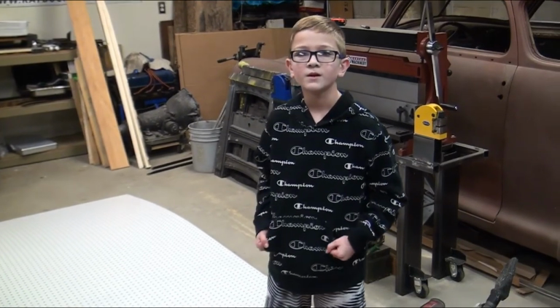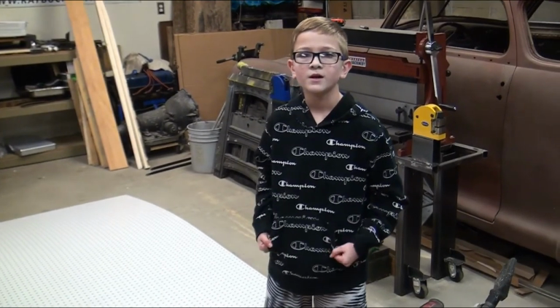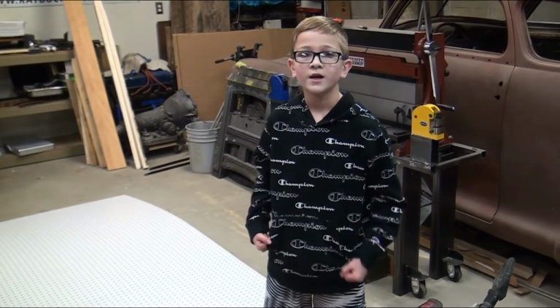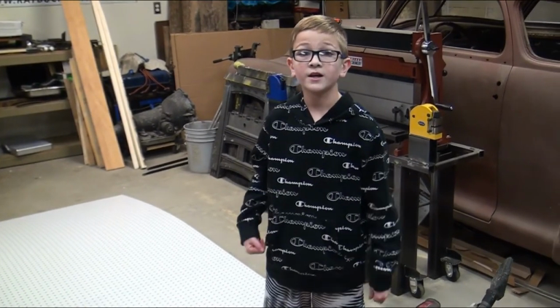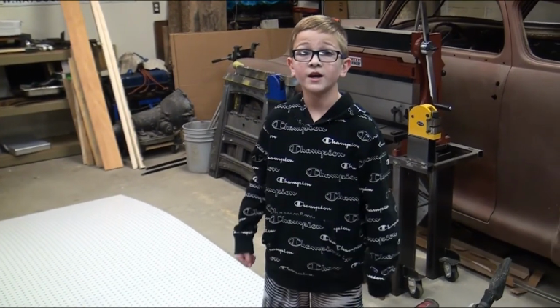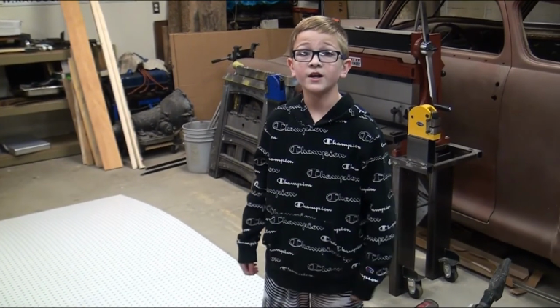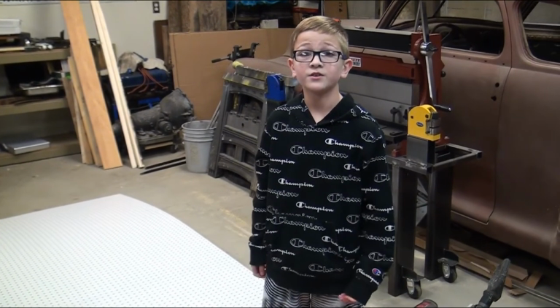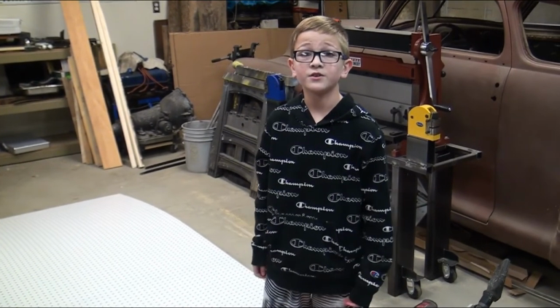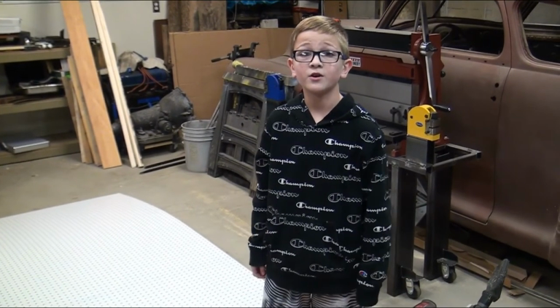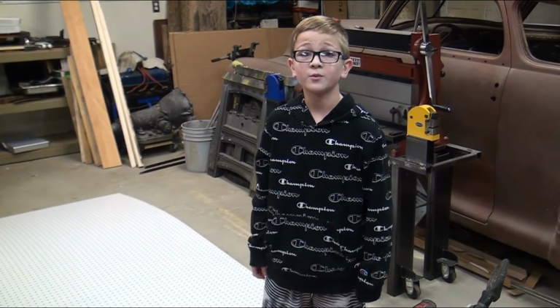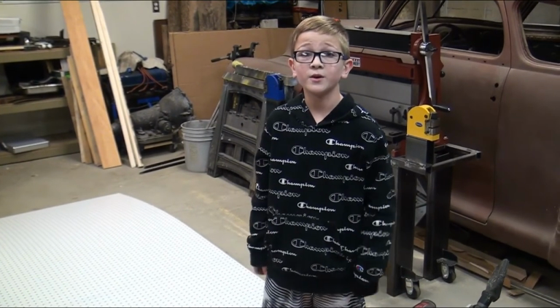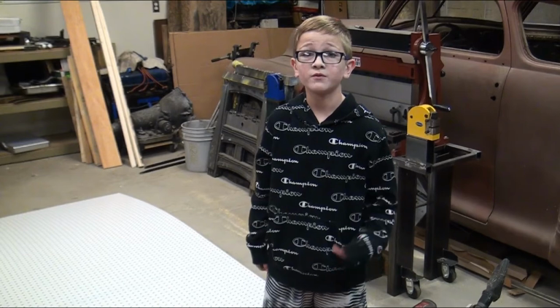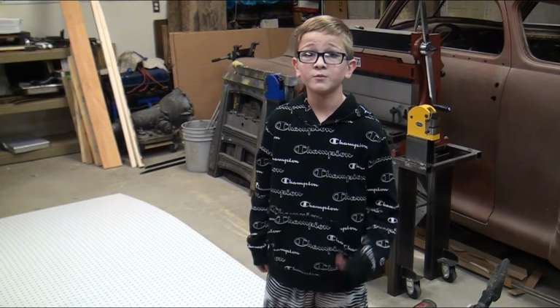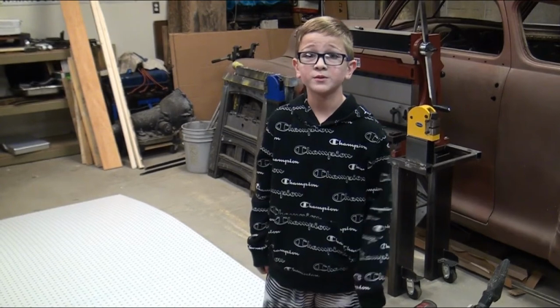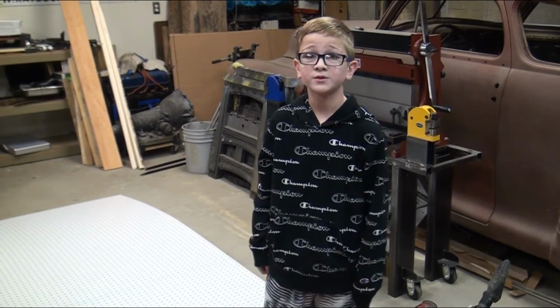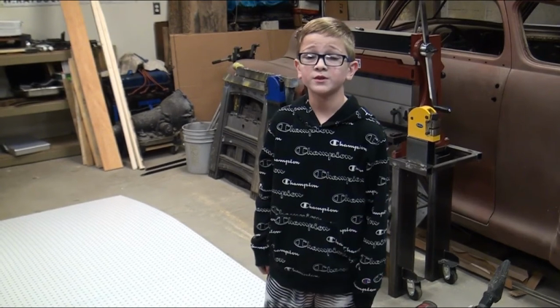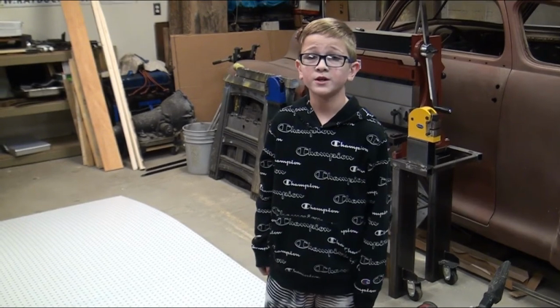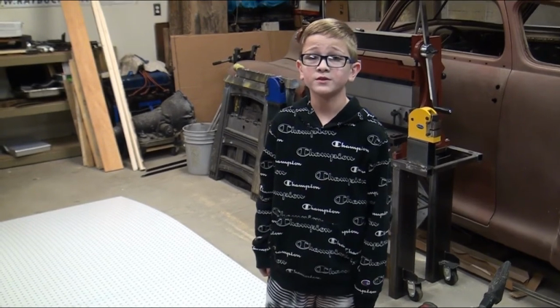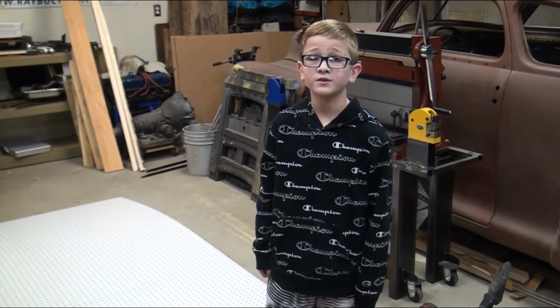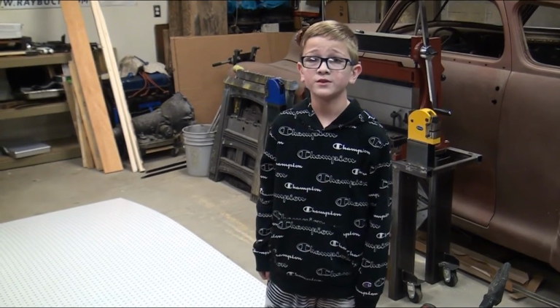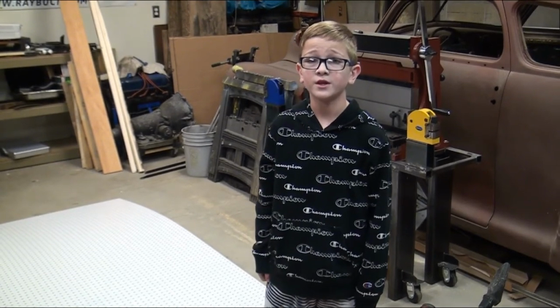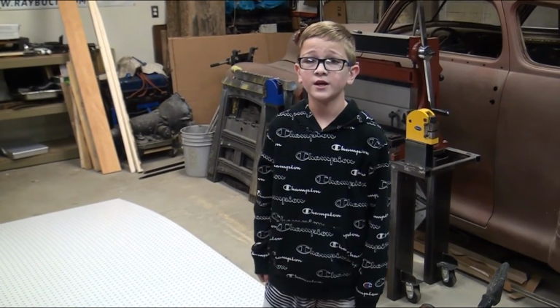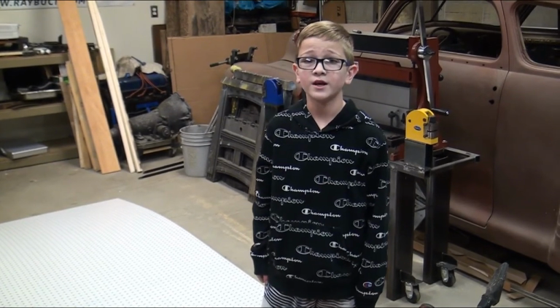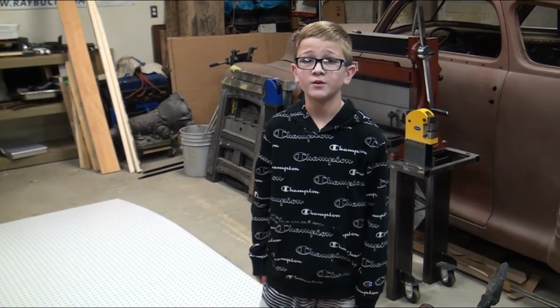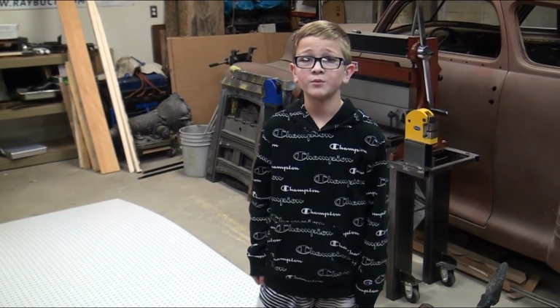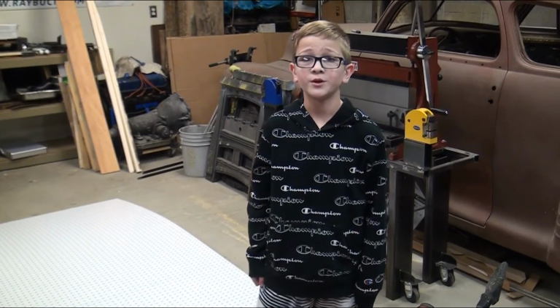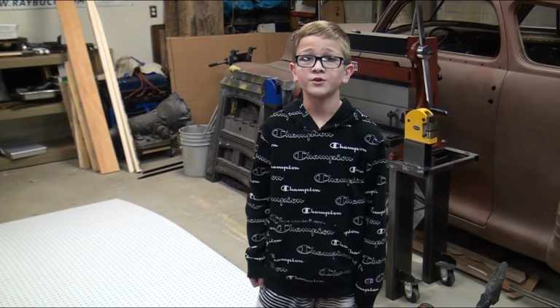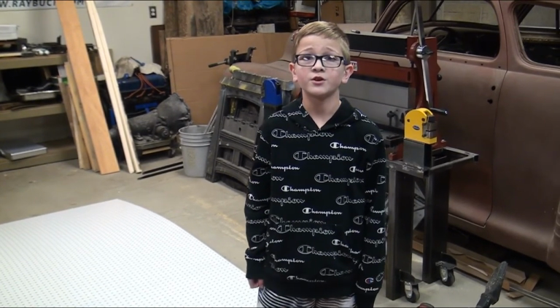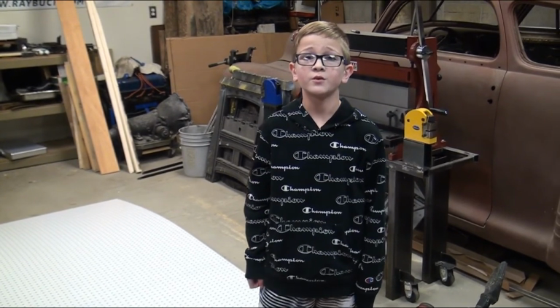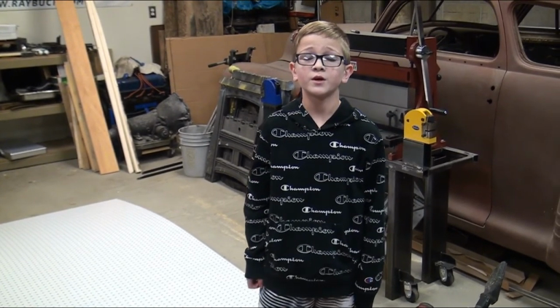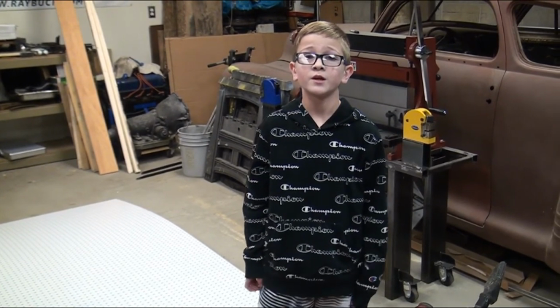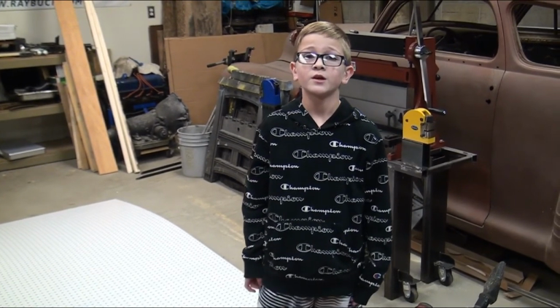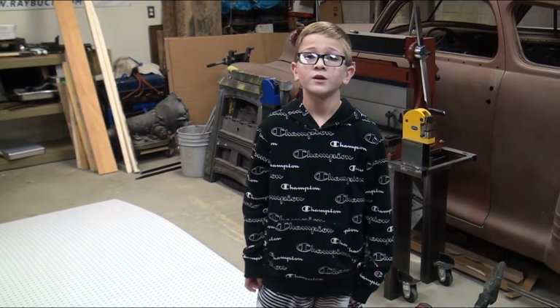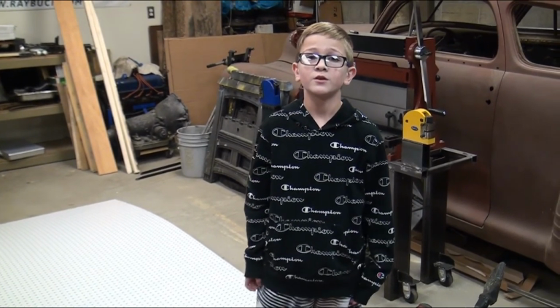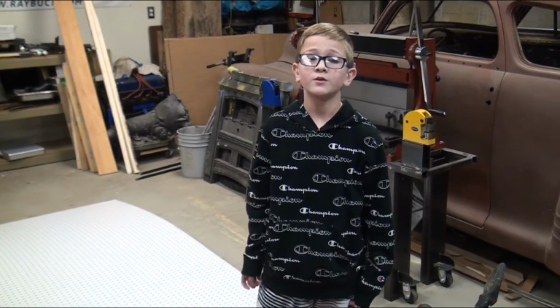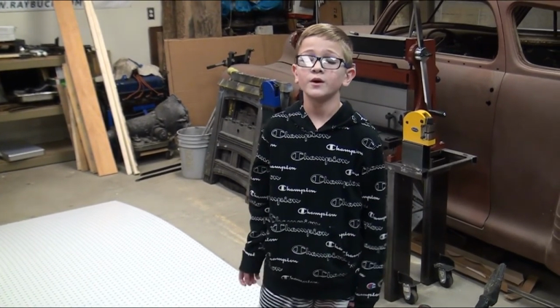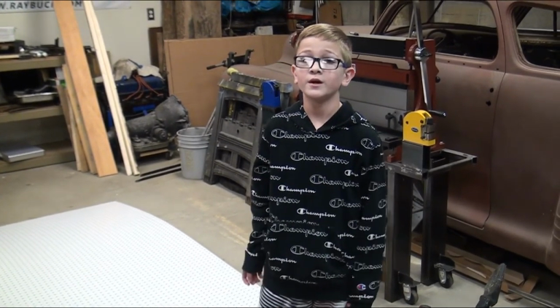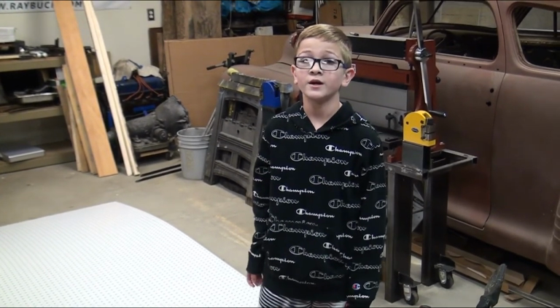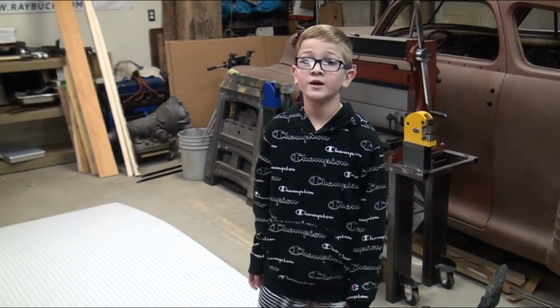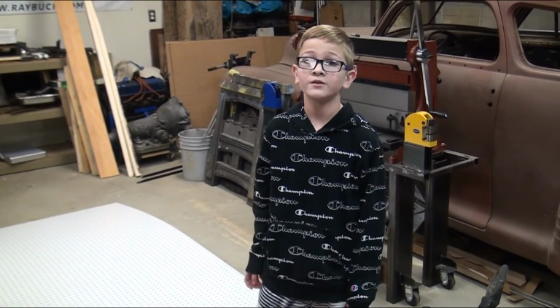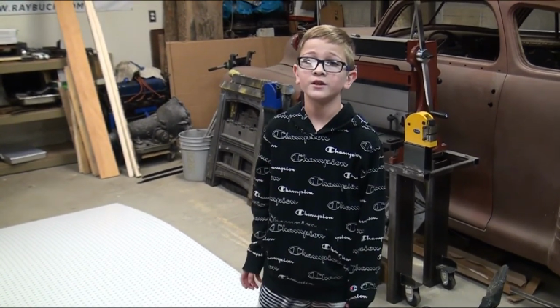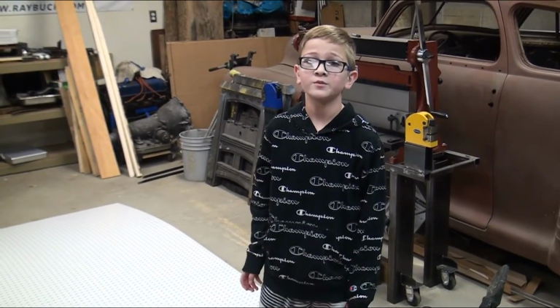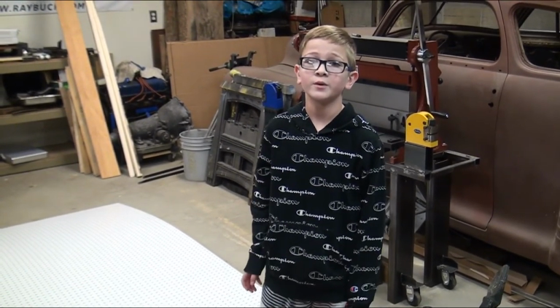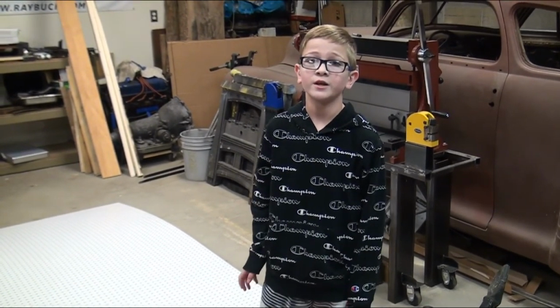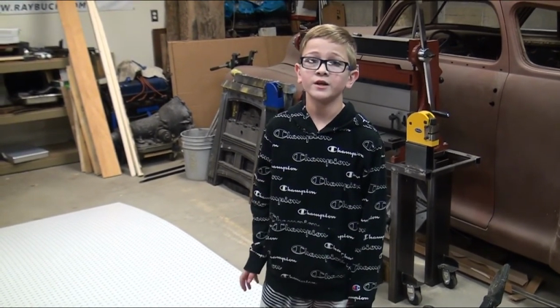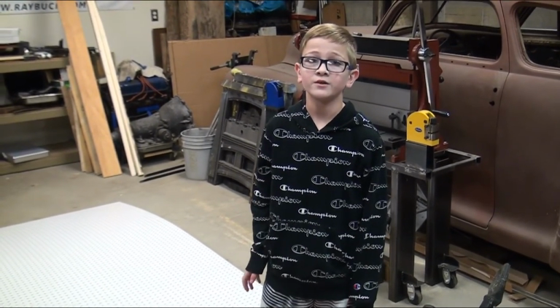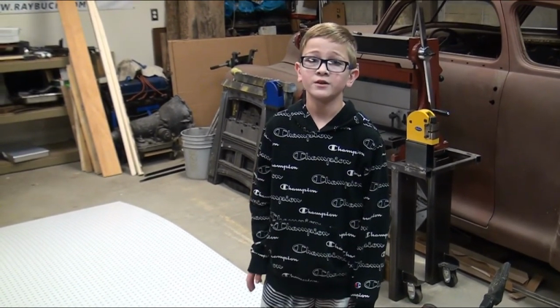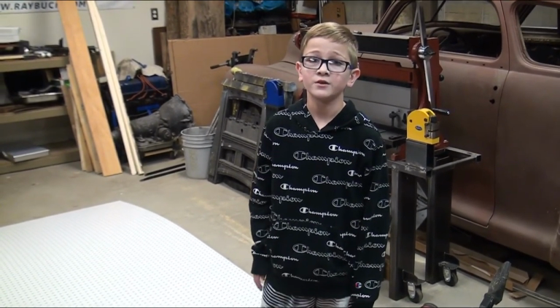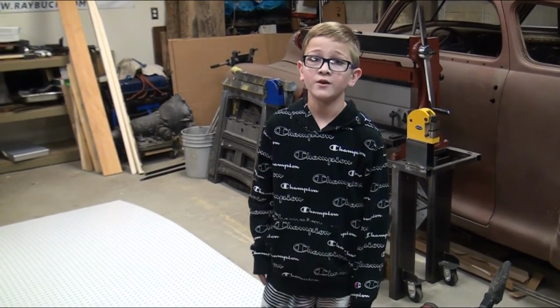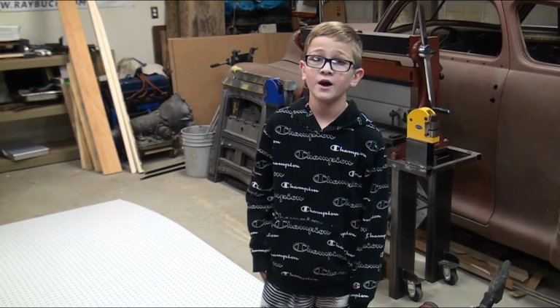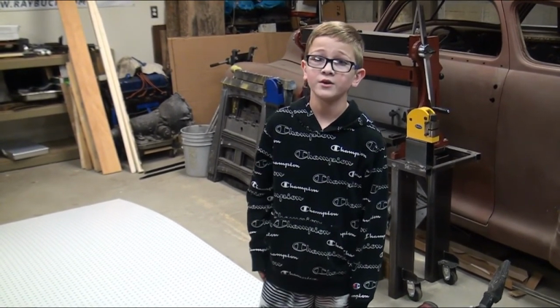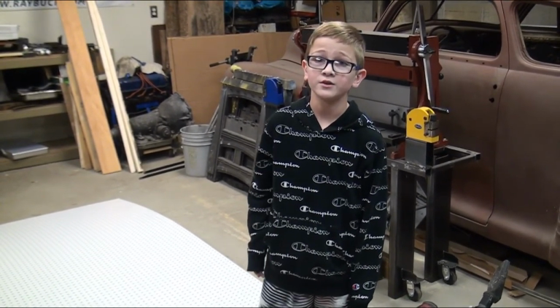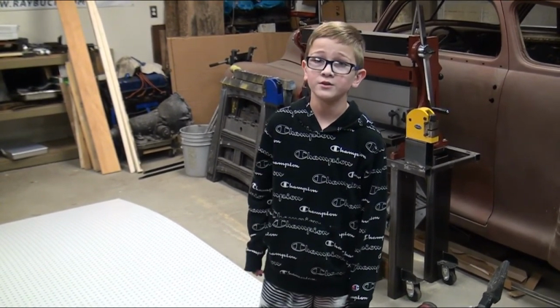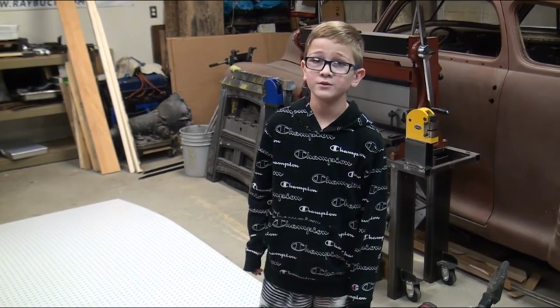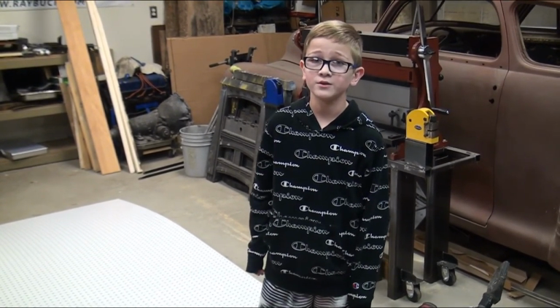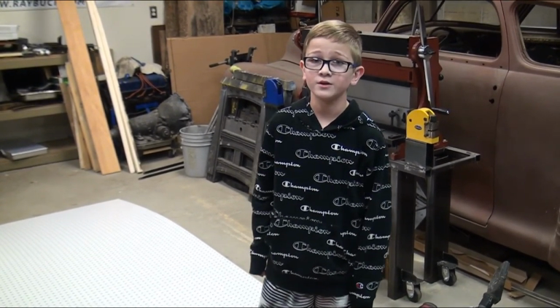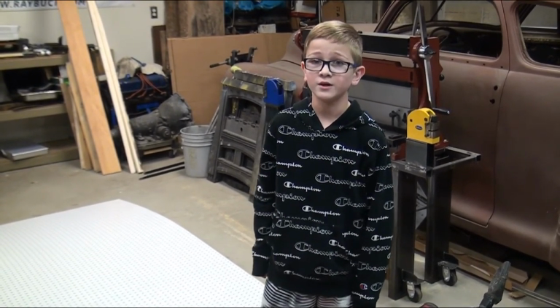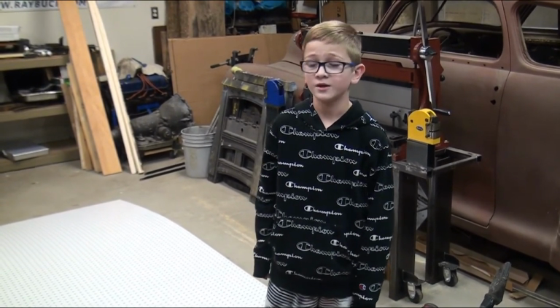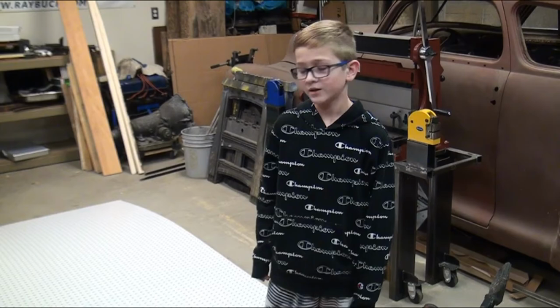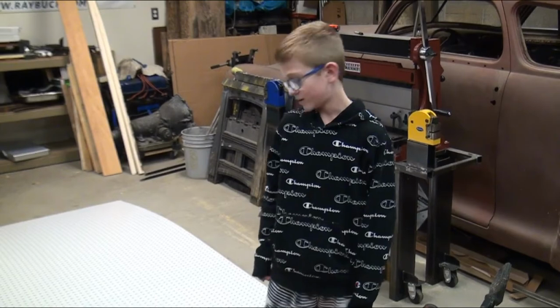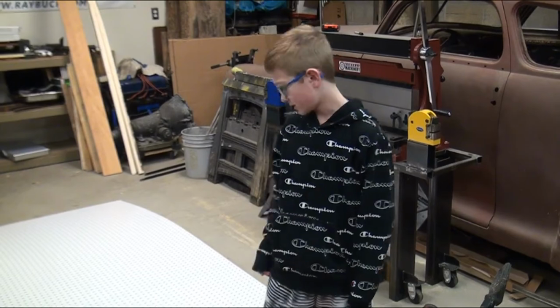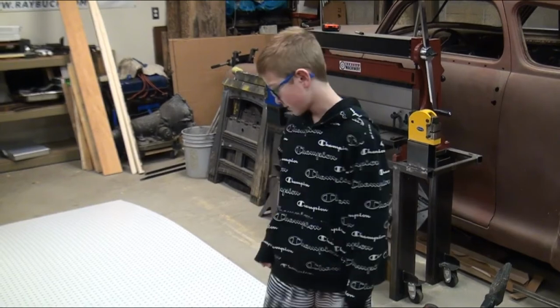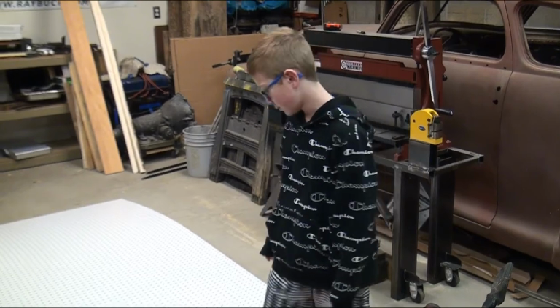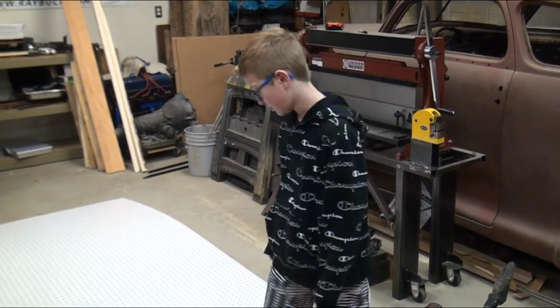Hey guys, it's Kobe from BuilderKids, and today I will be showing you and explaining to you how to use a tool.